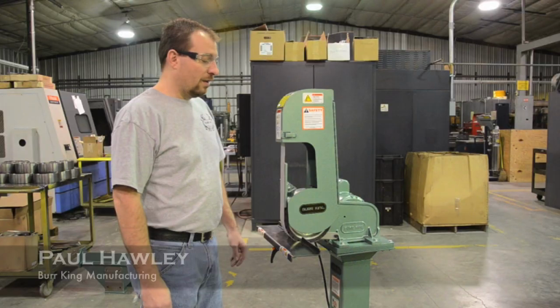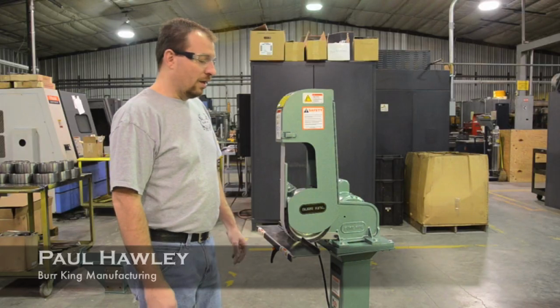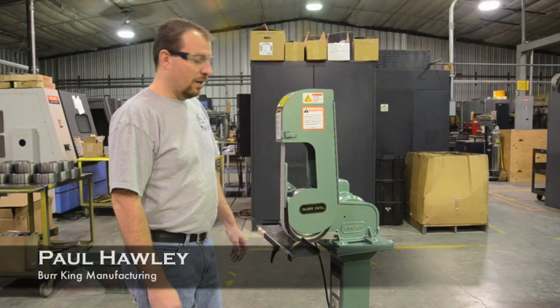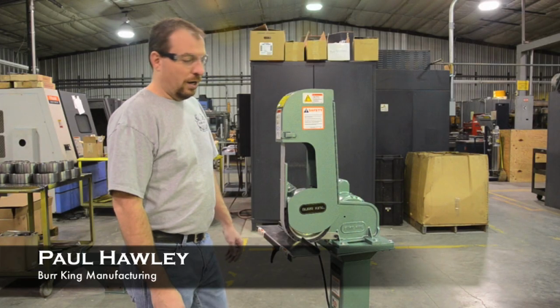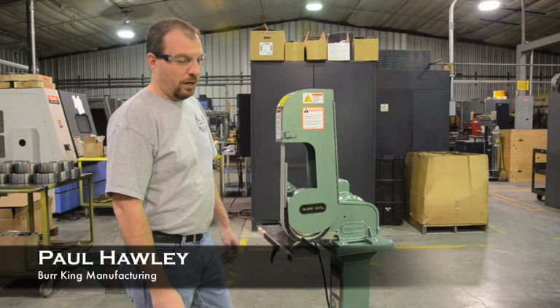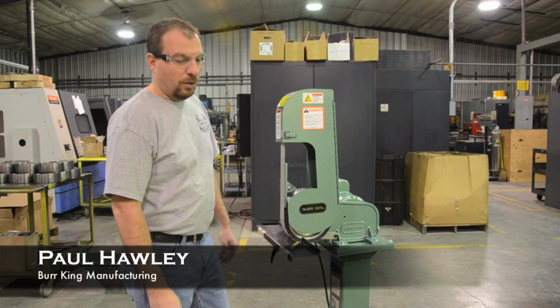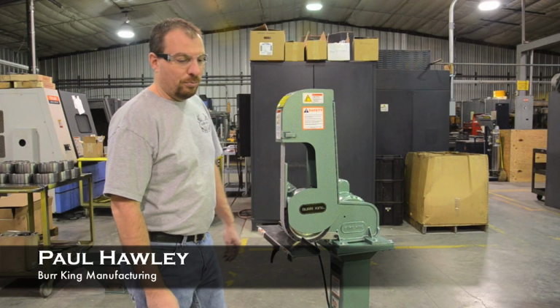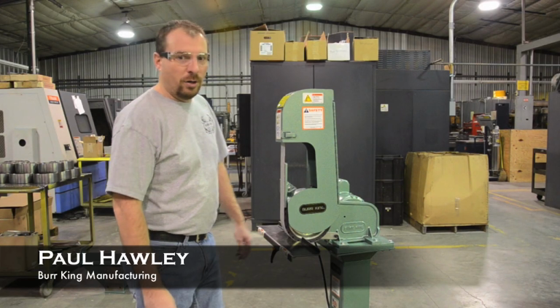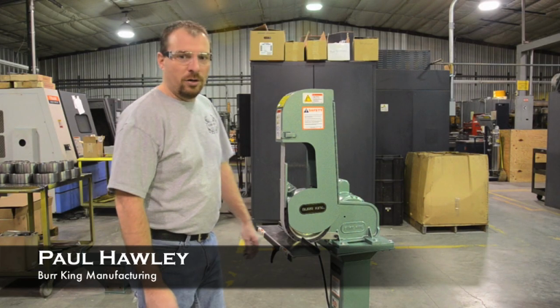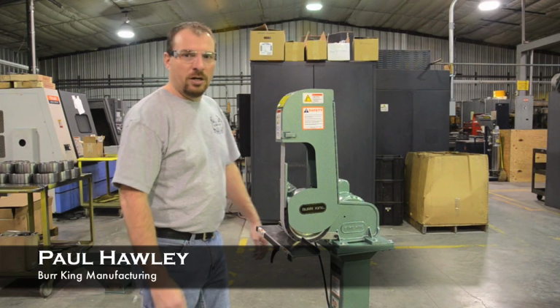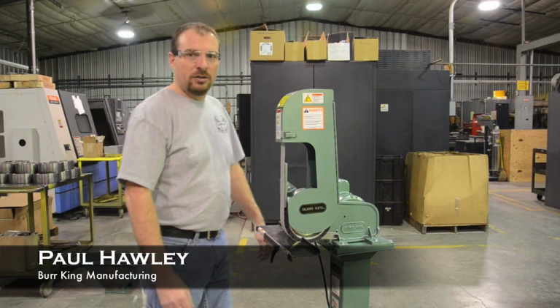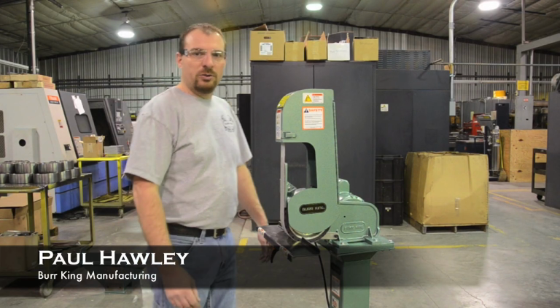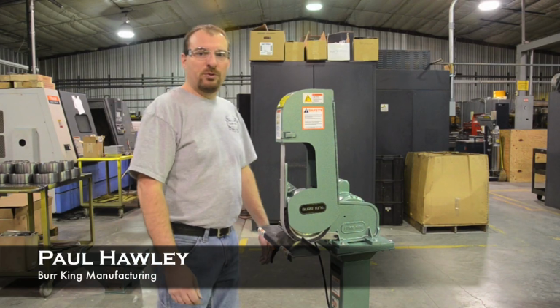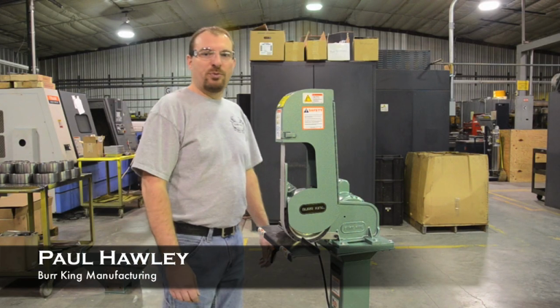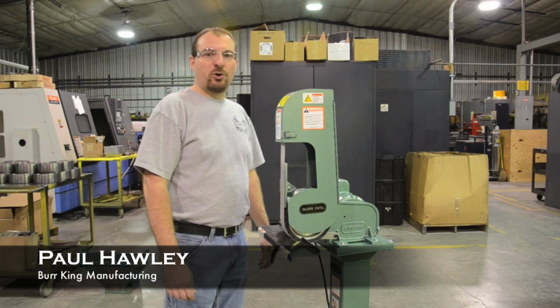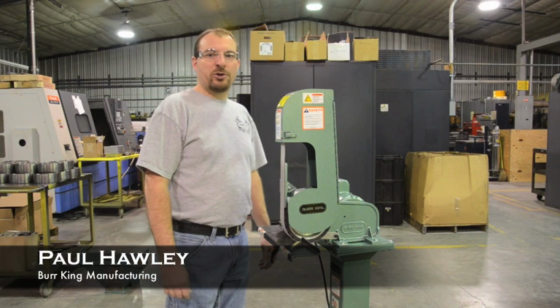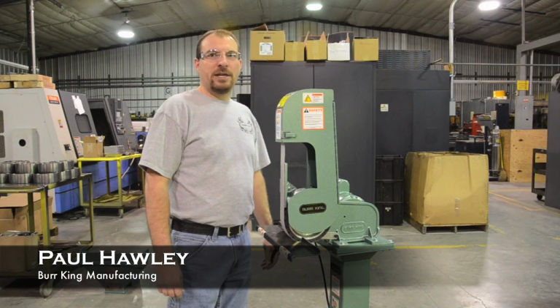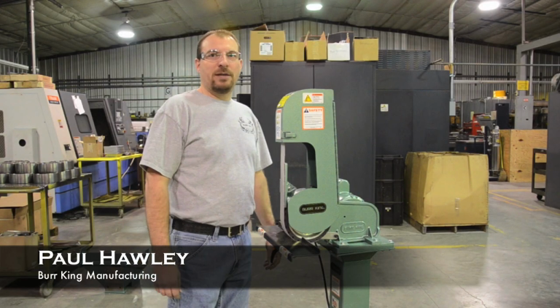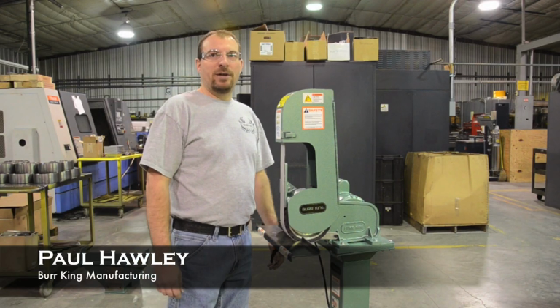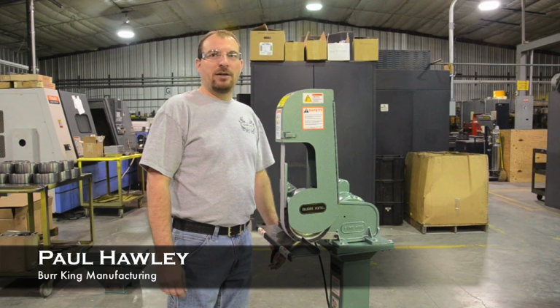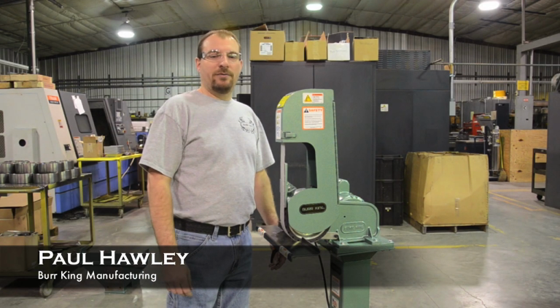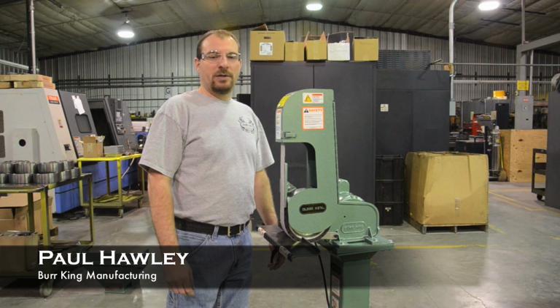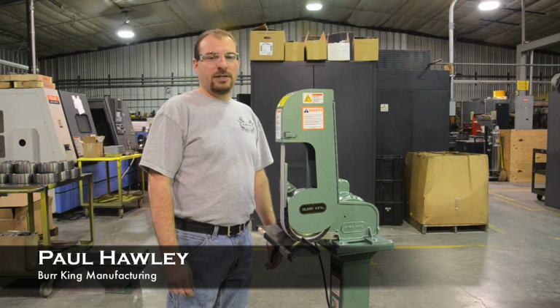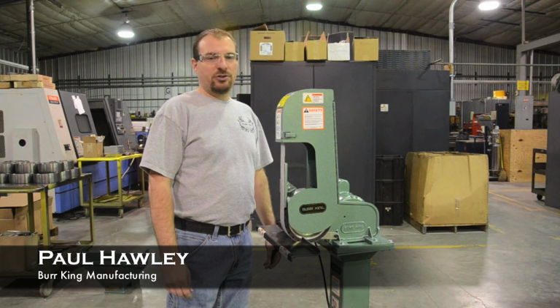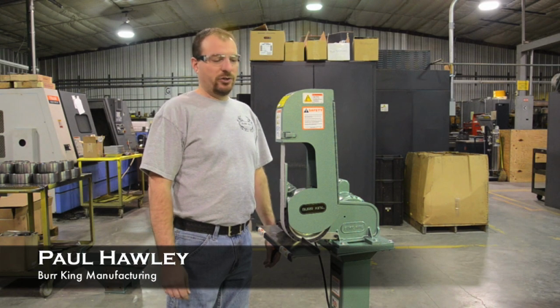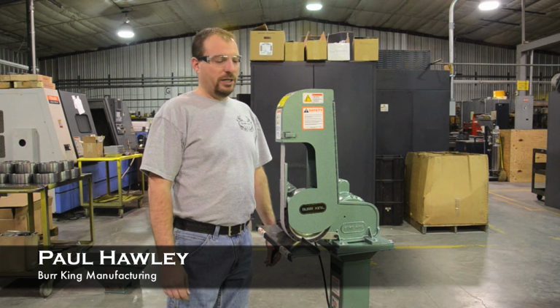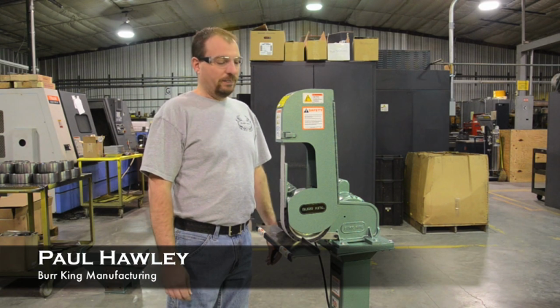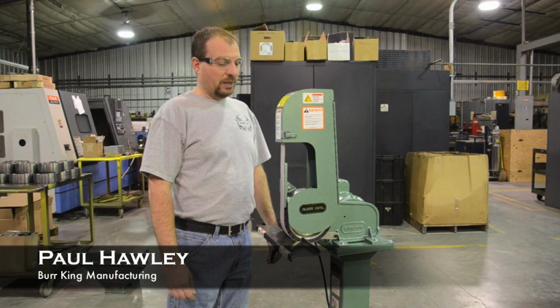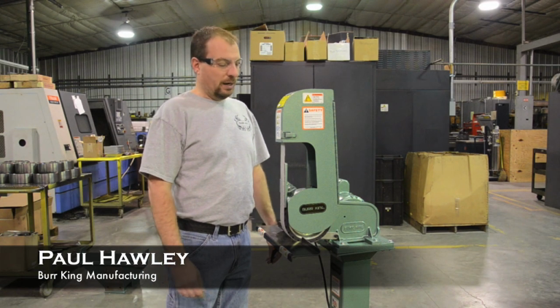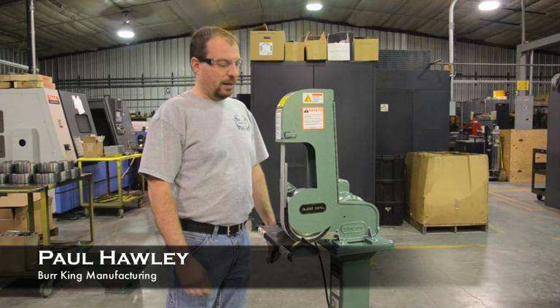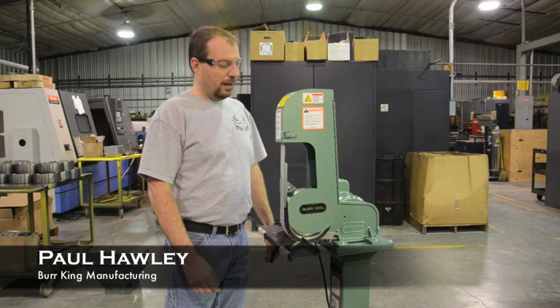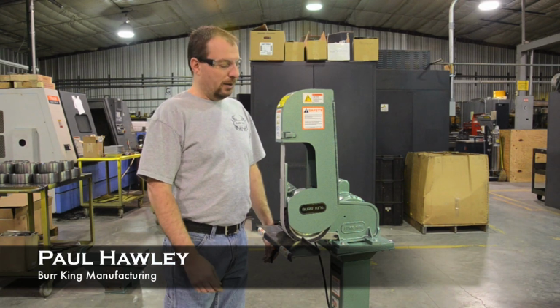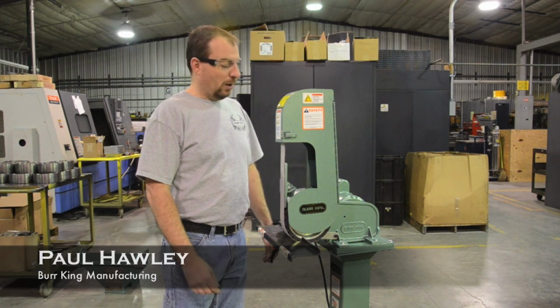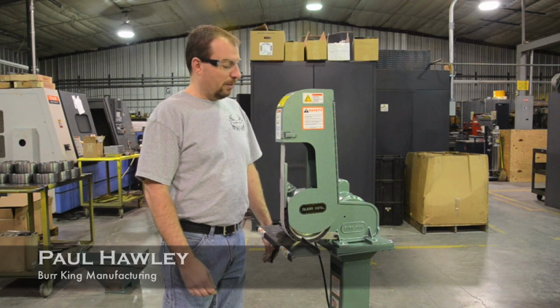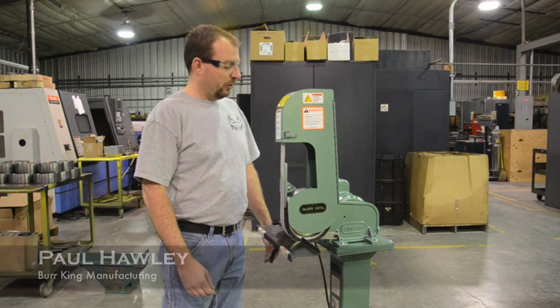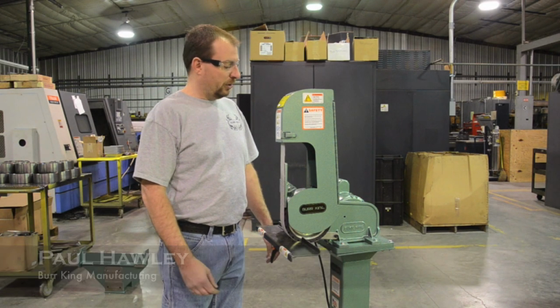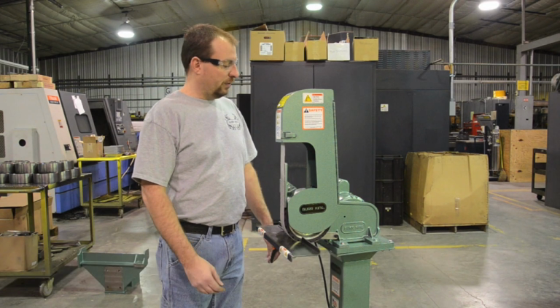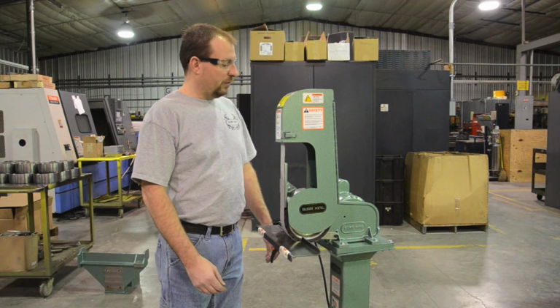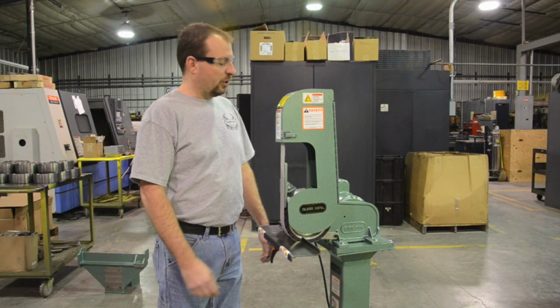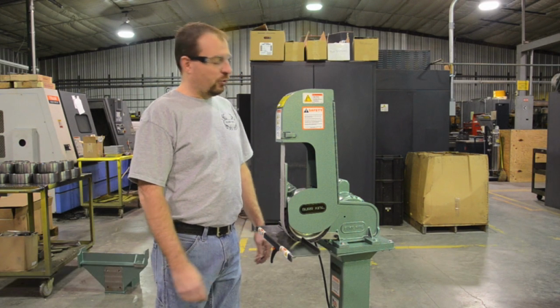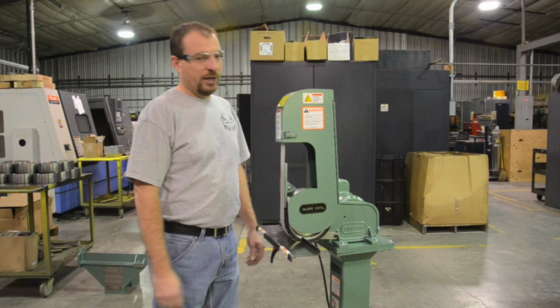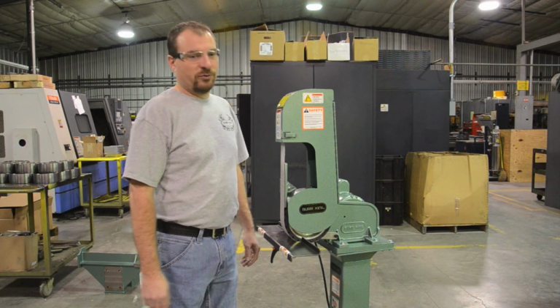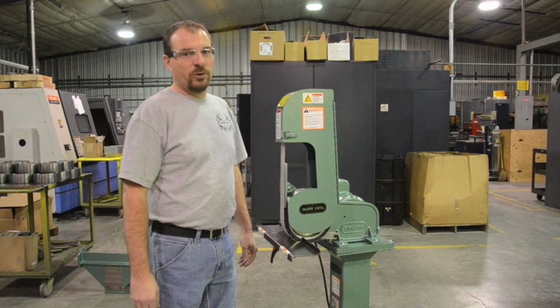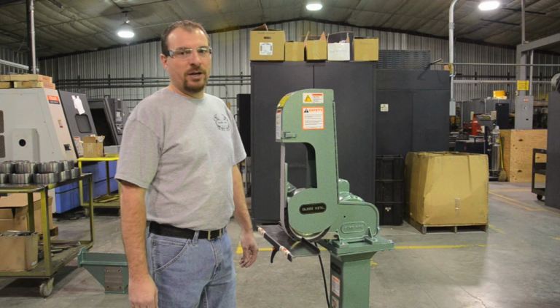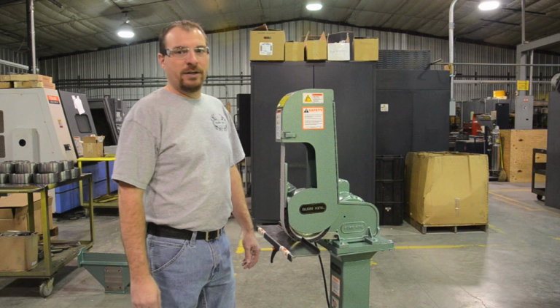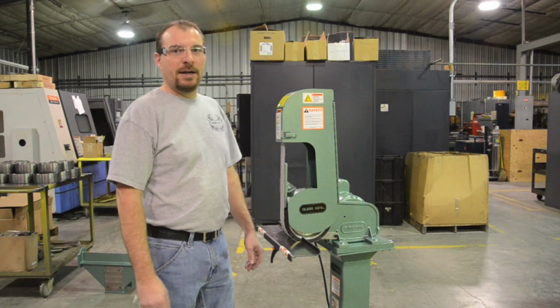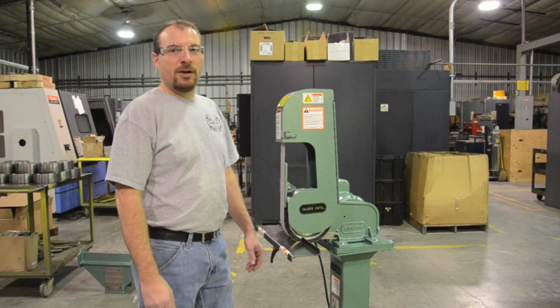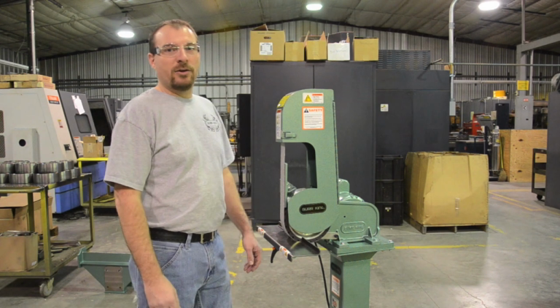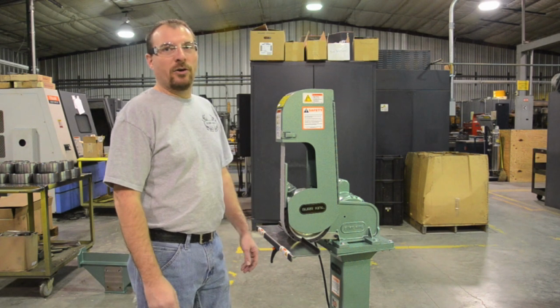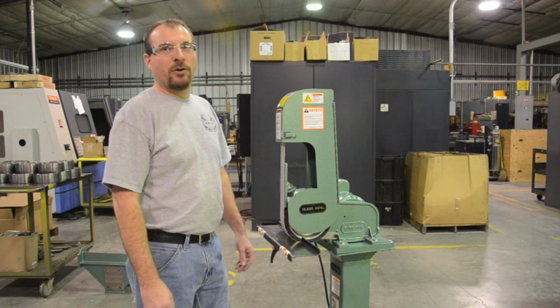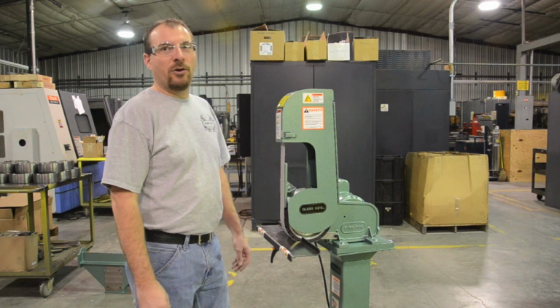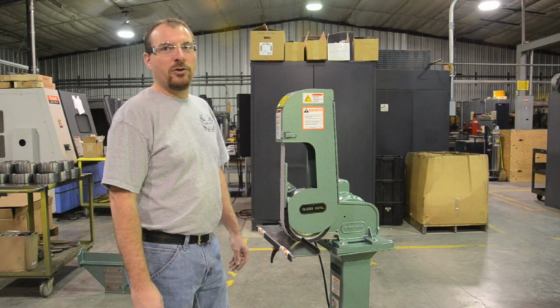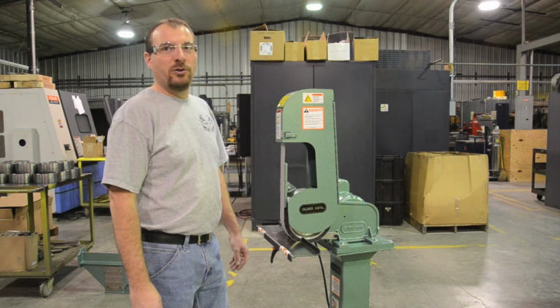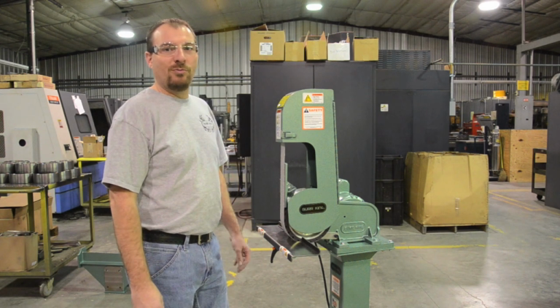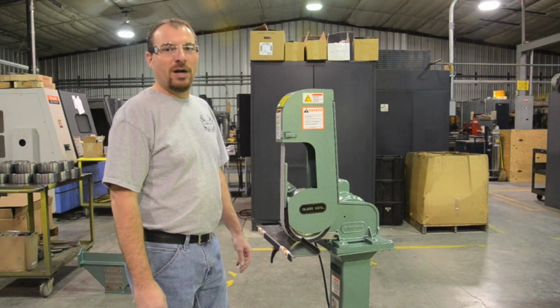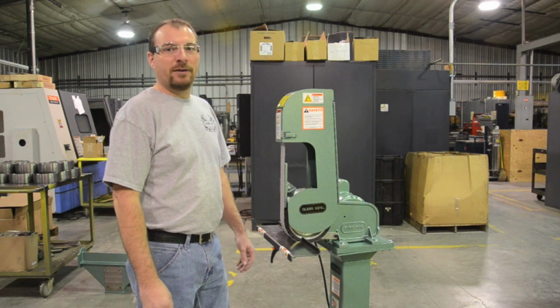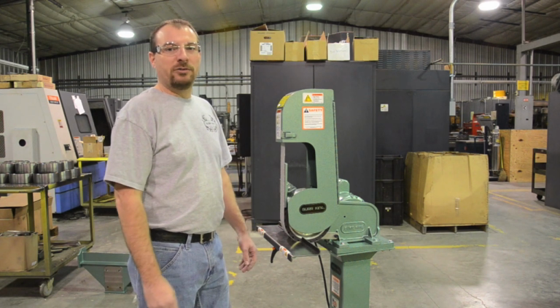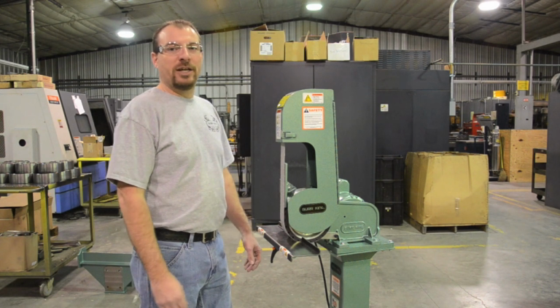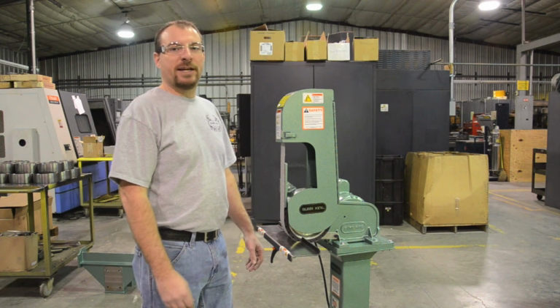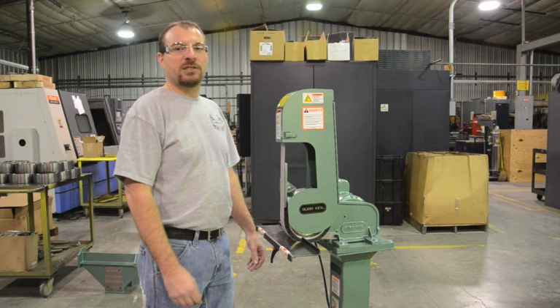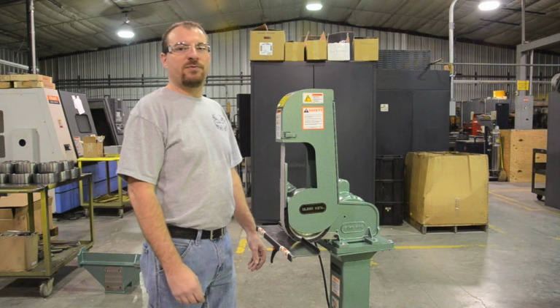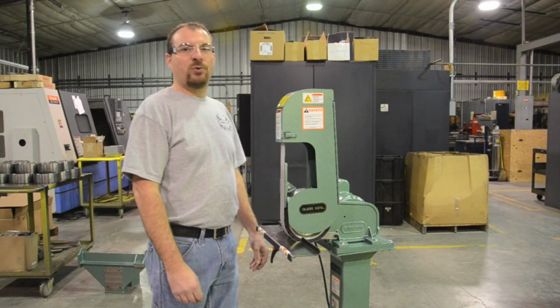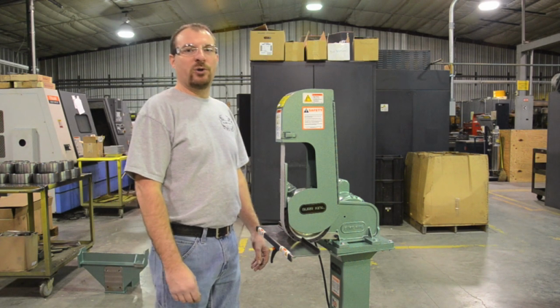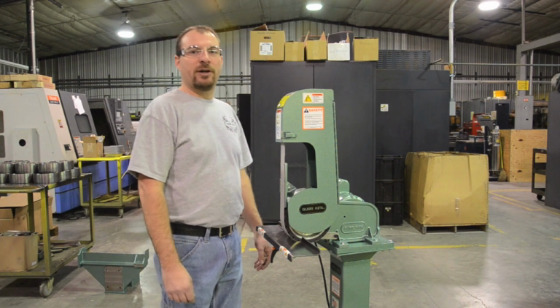Hi, I'm Paul Holley with Burr King Manufacturing and I'm going to give you a quick rundown on our new model X400.